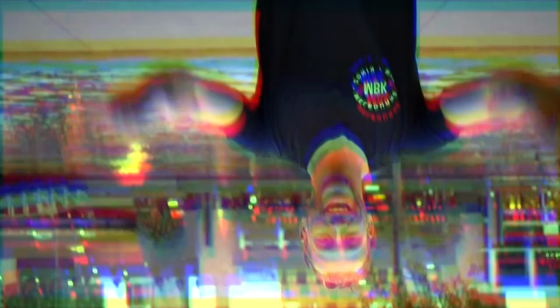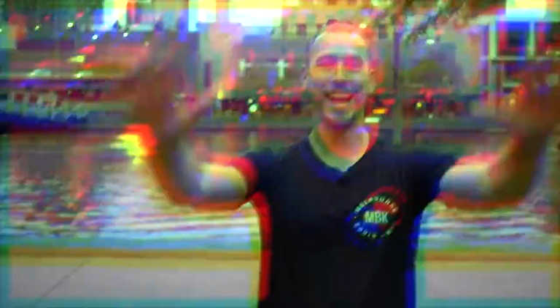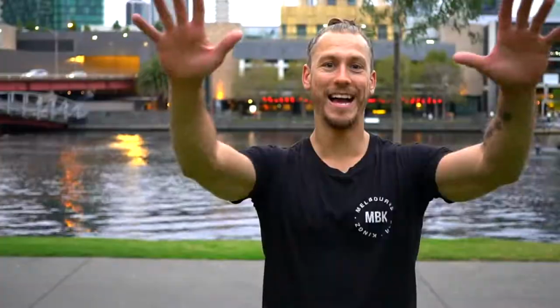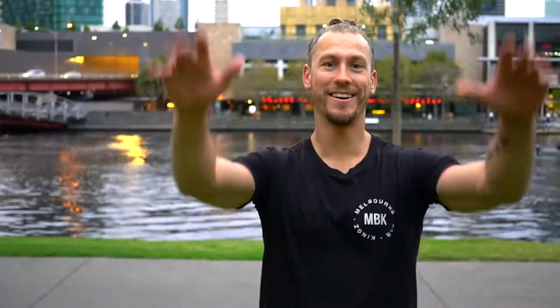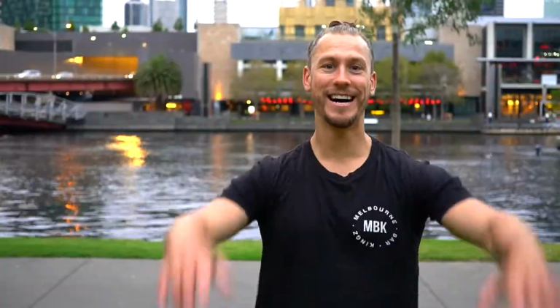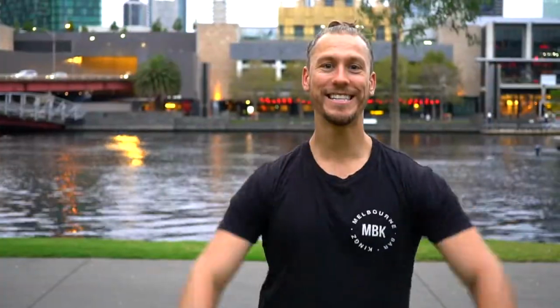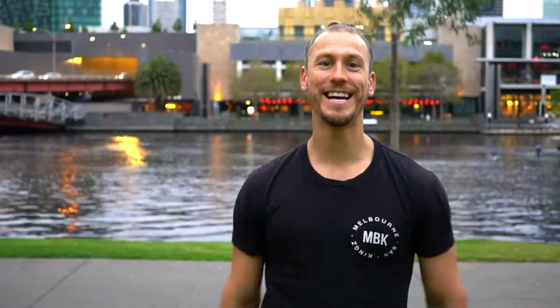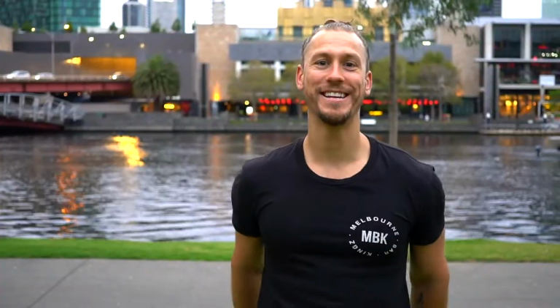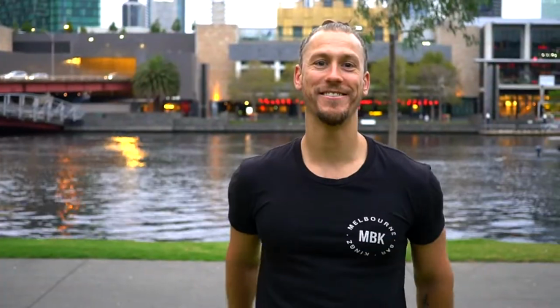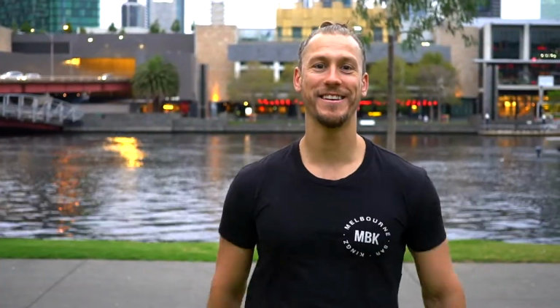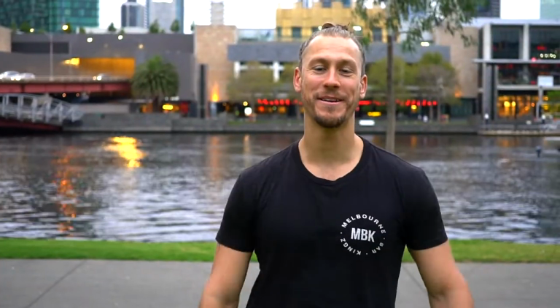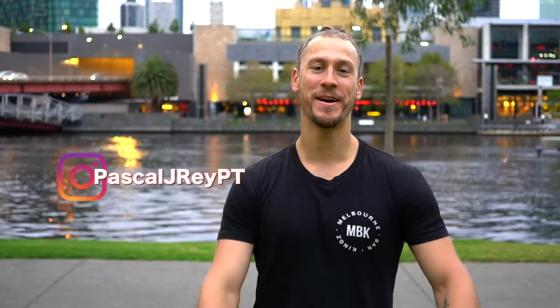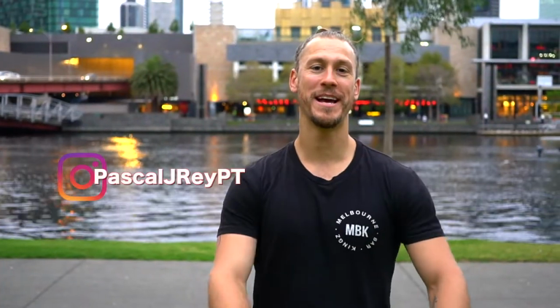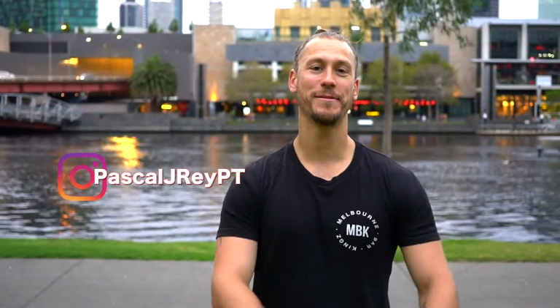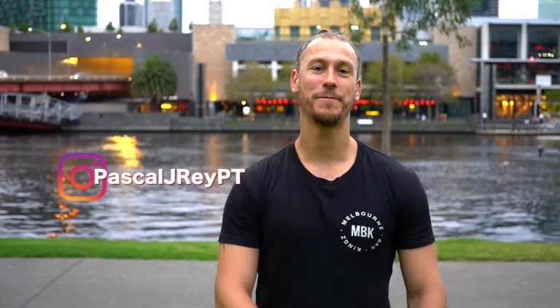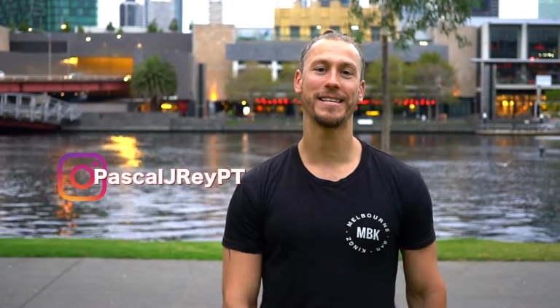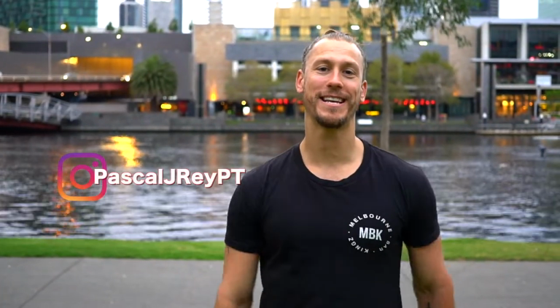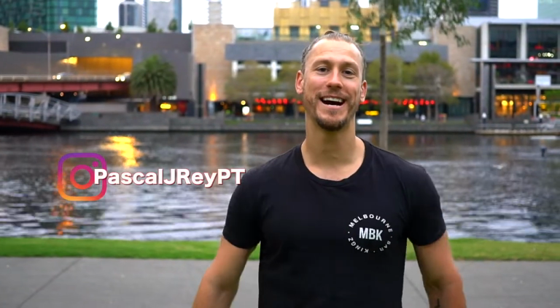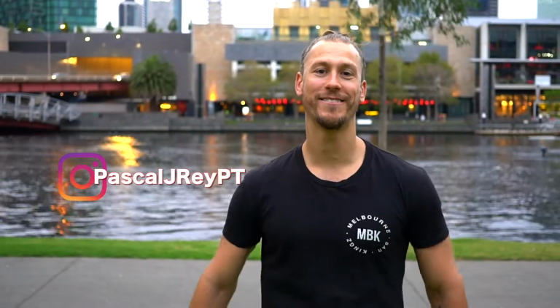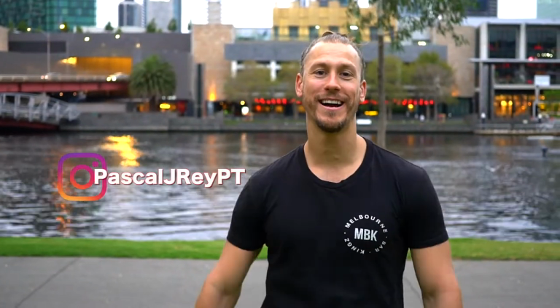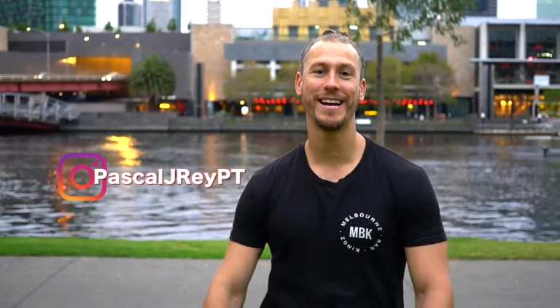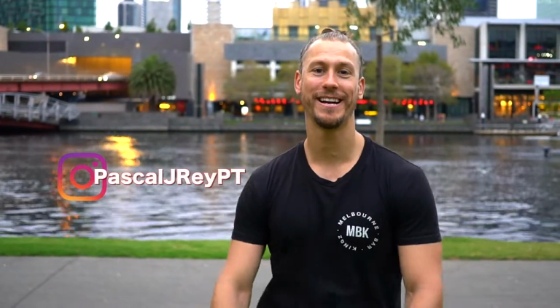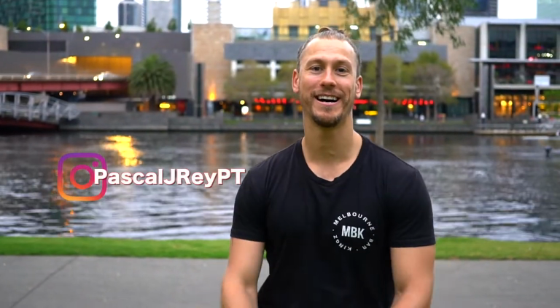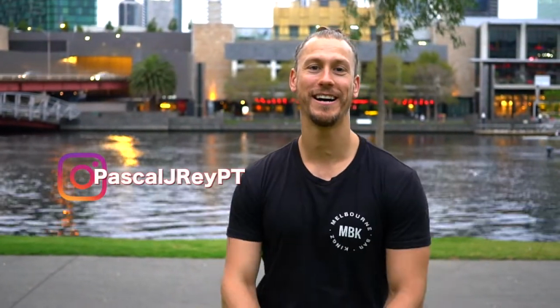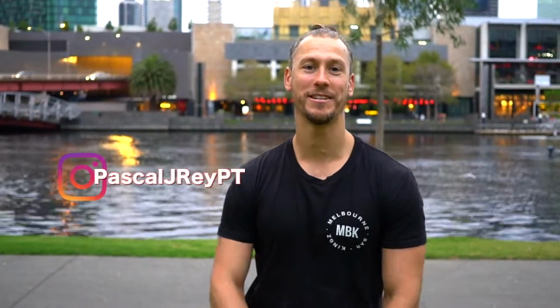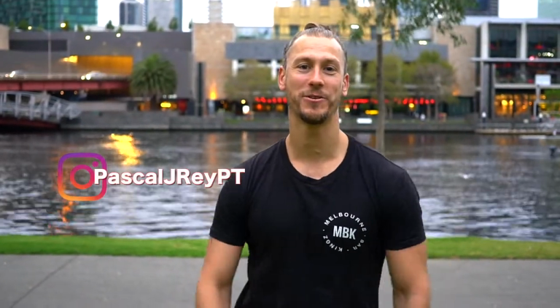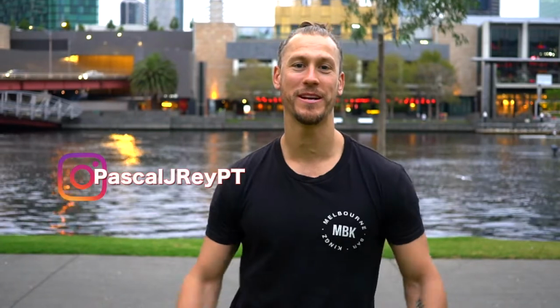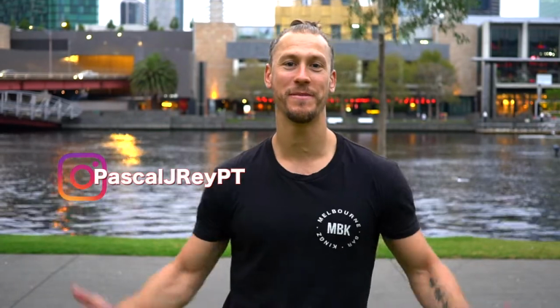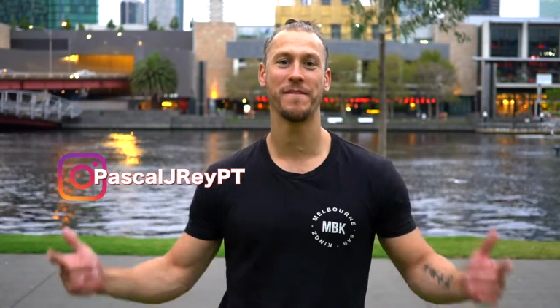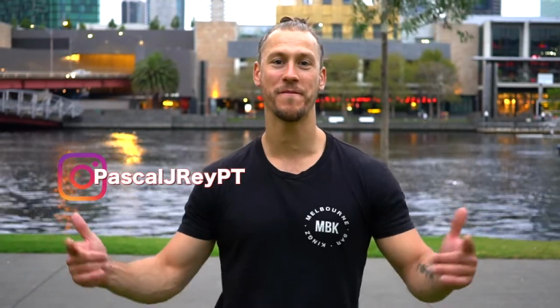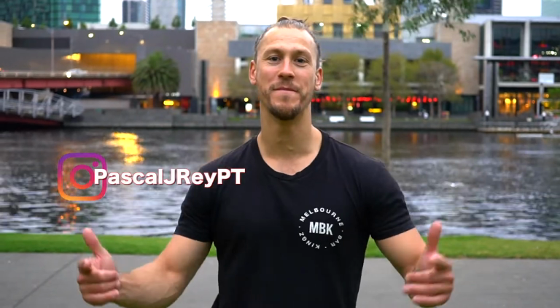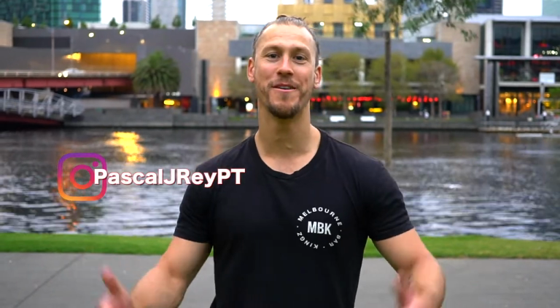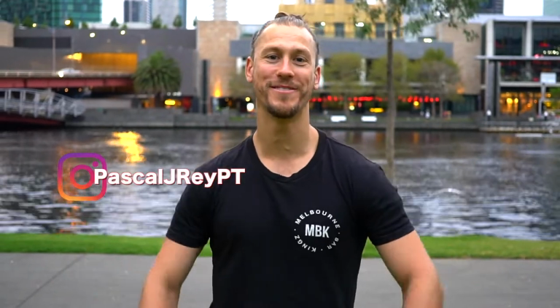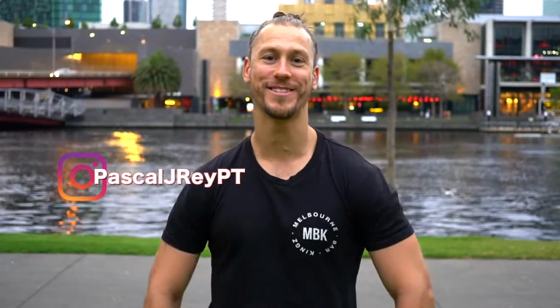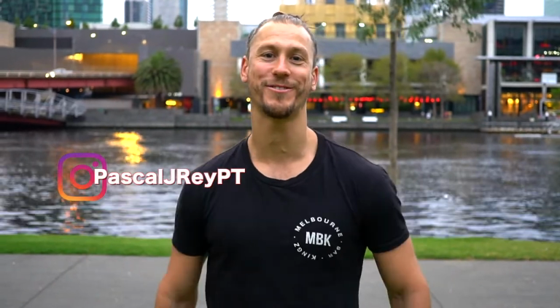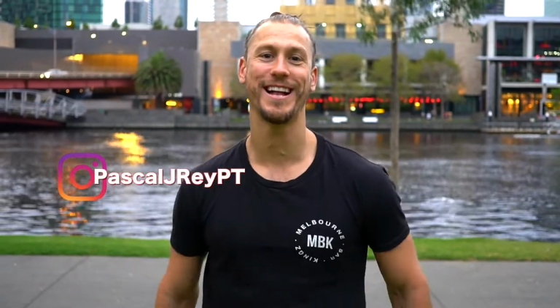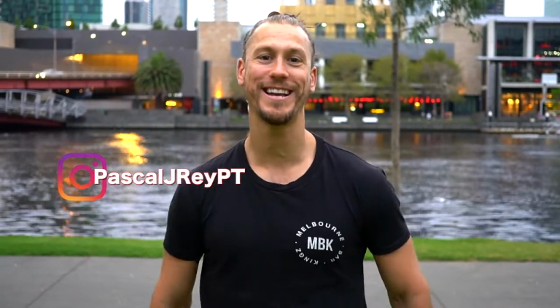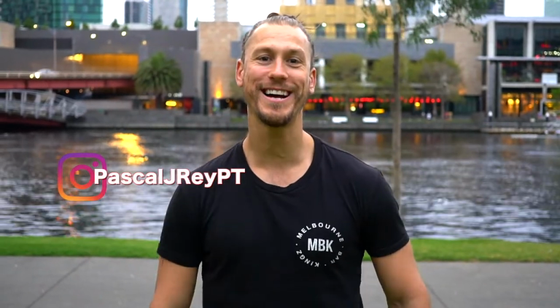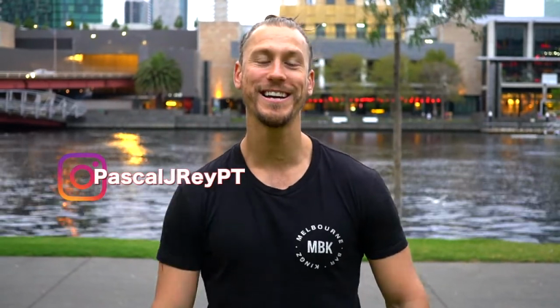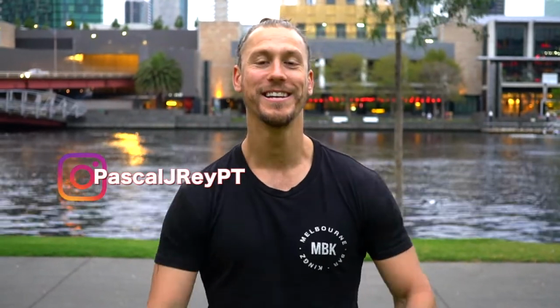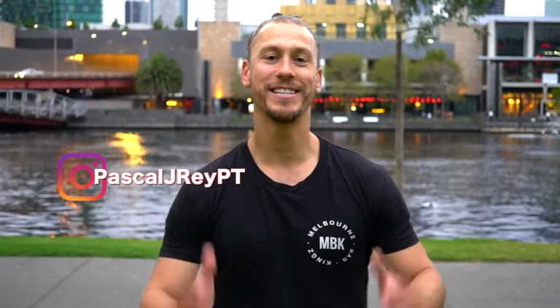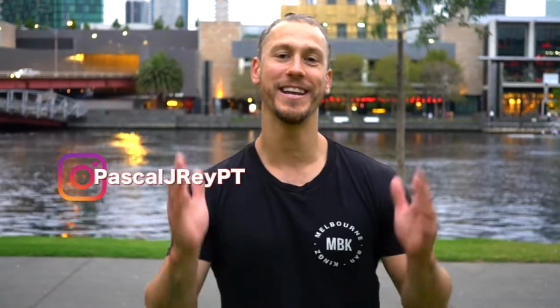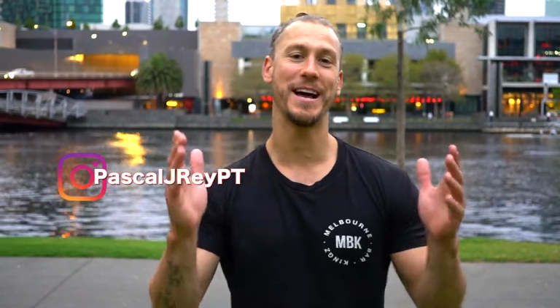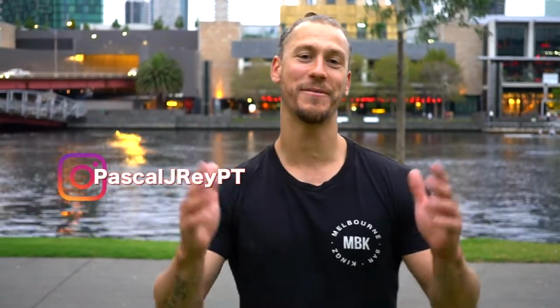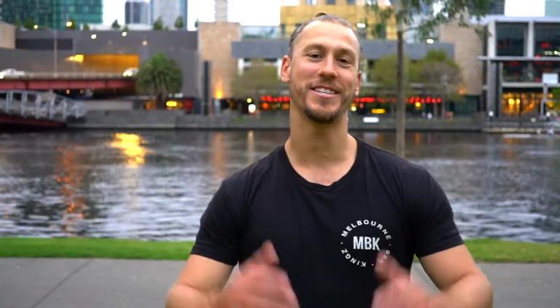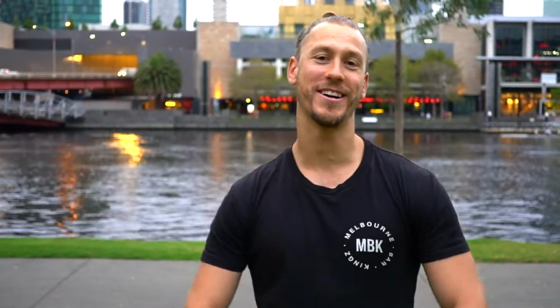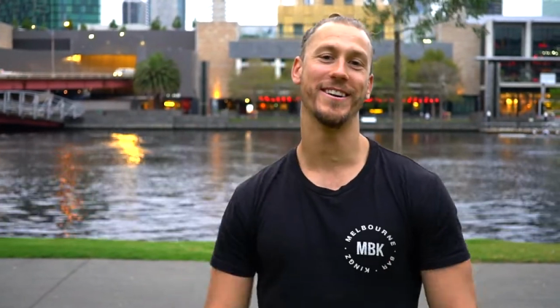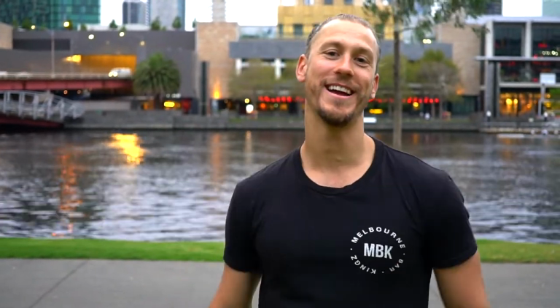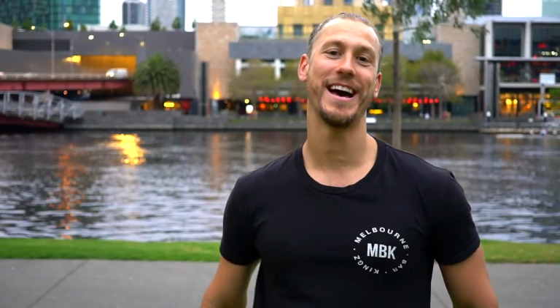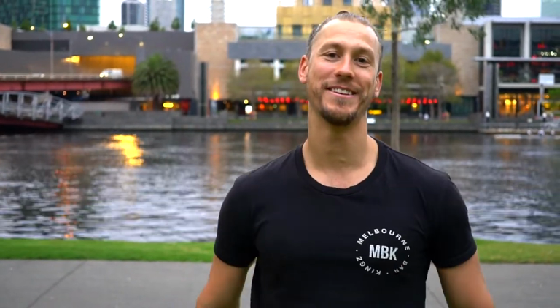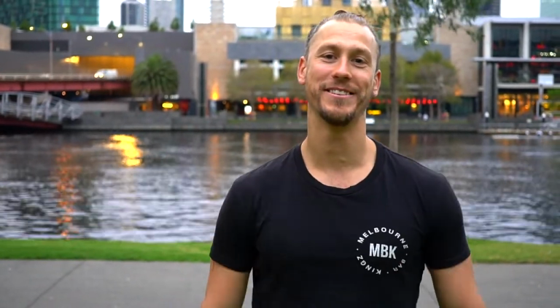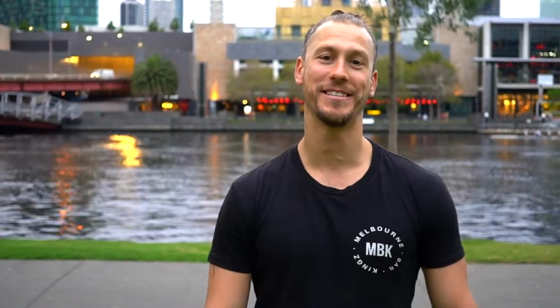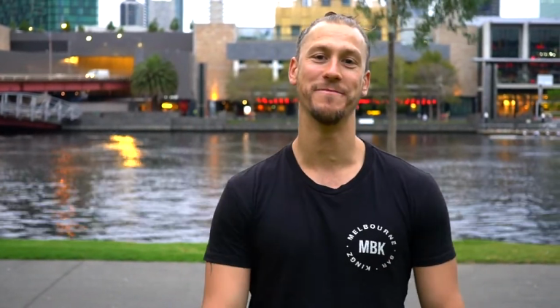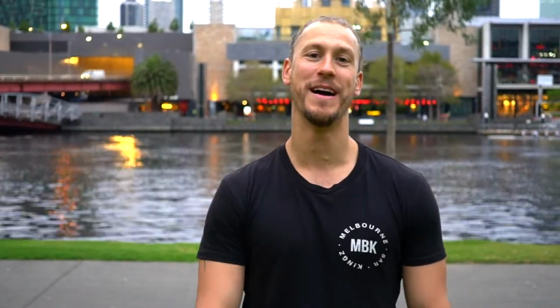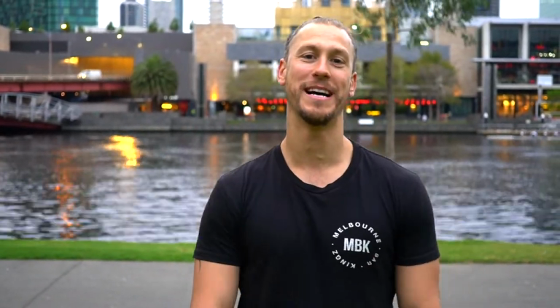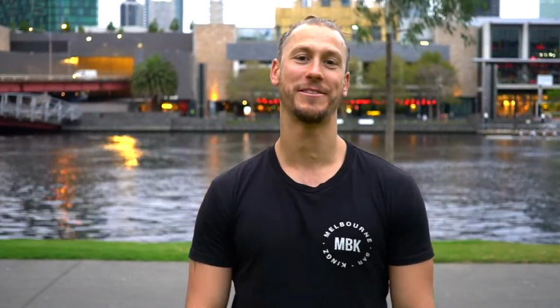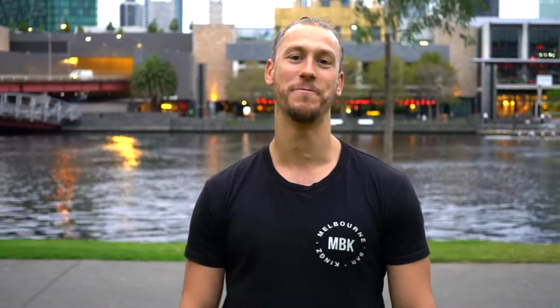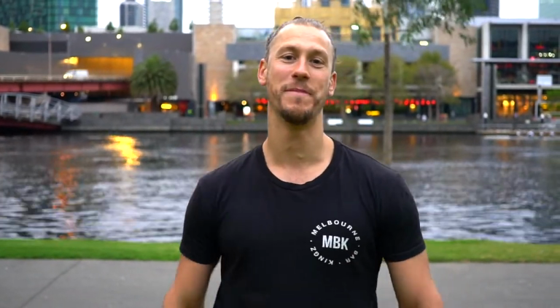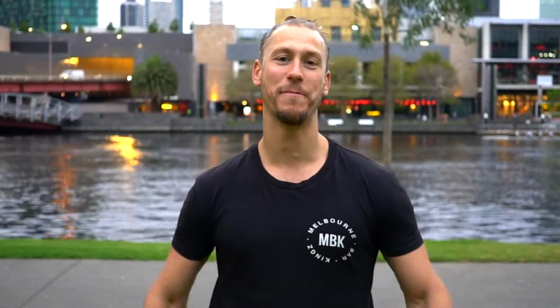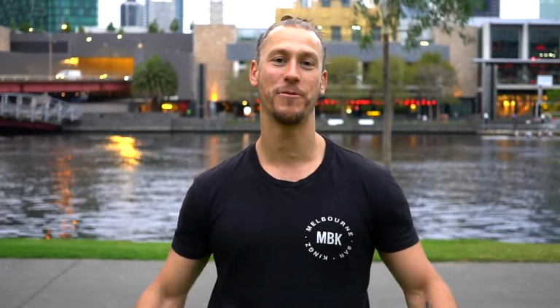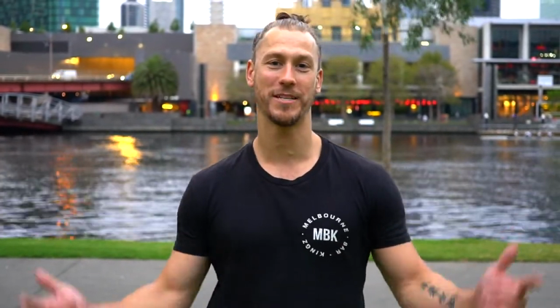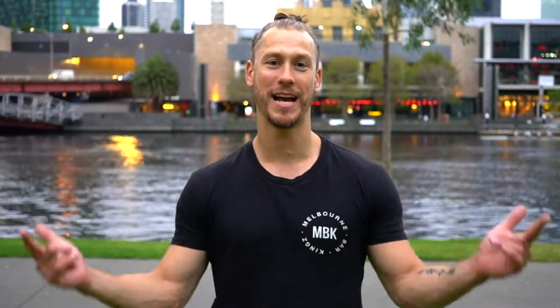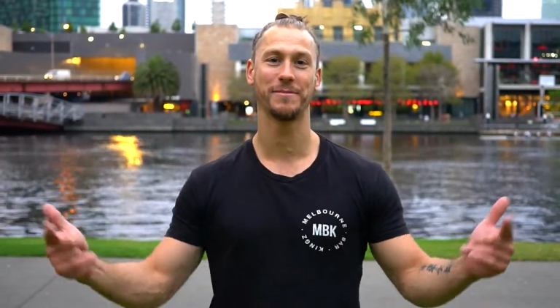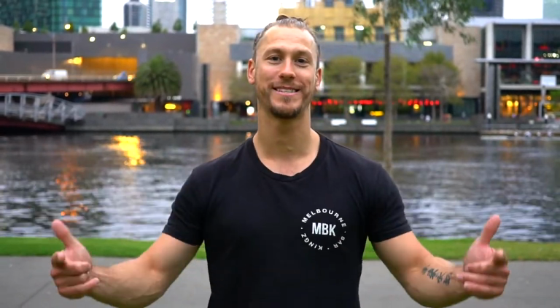Hey guys, how are you doing? My name is Pascal Ray. You're joining me from Melbourne, Australia. Today I want to show you how to do some Superman push-ups.